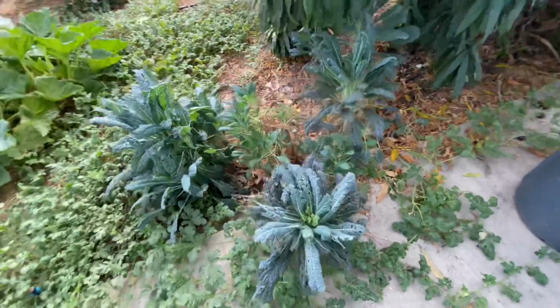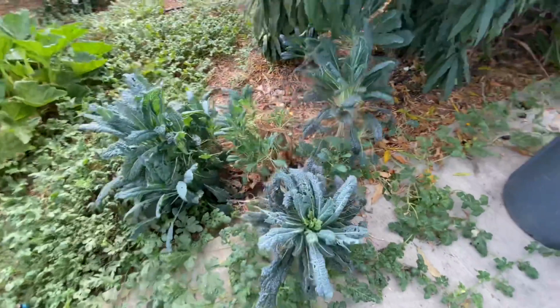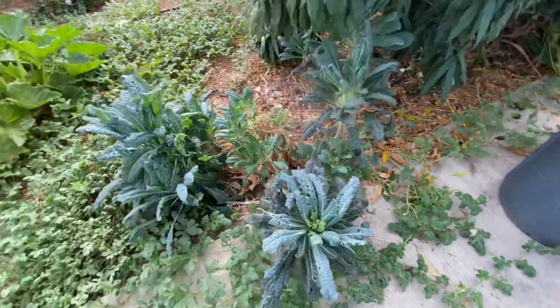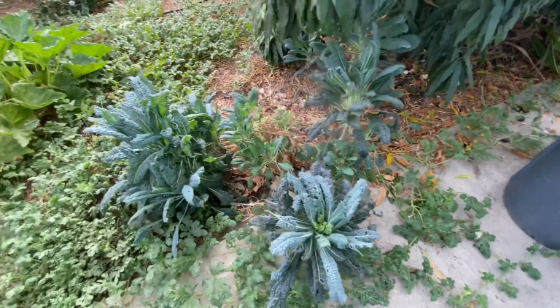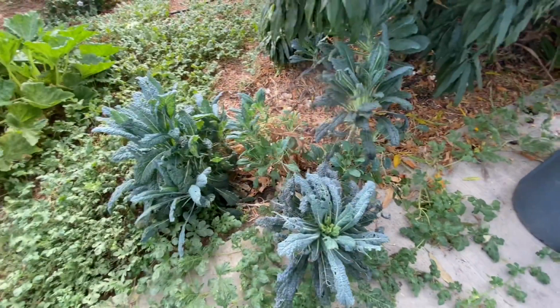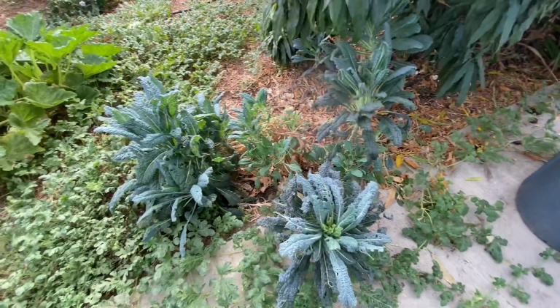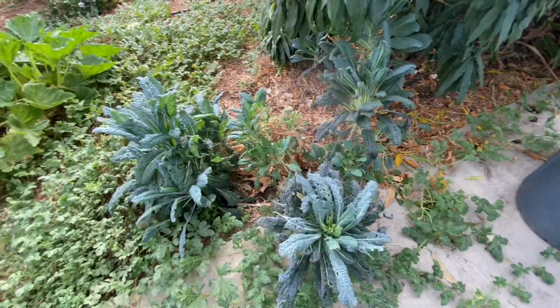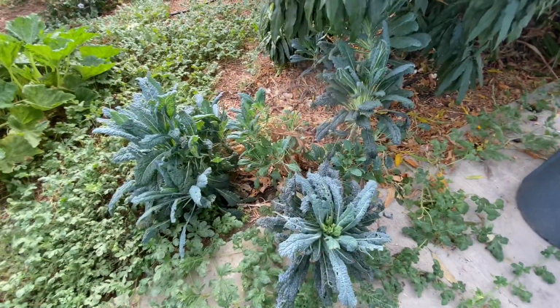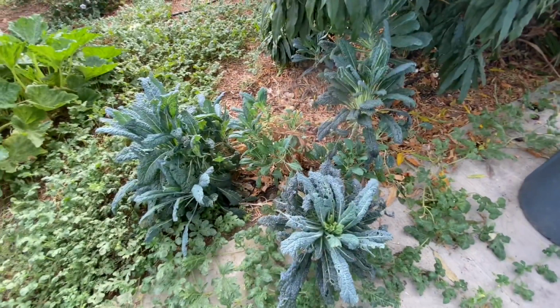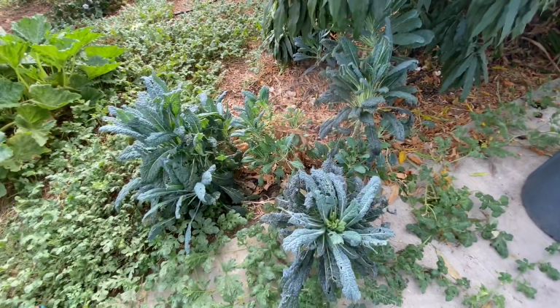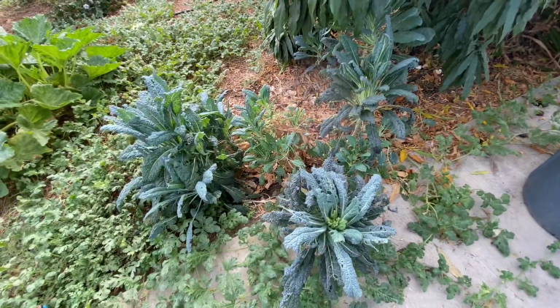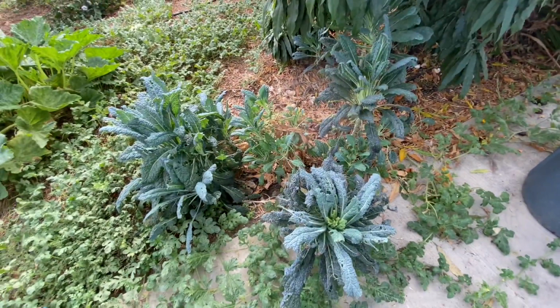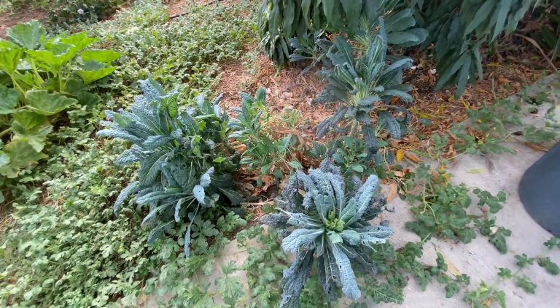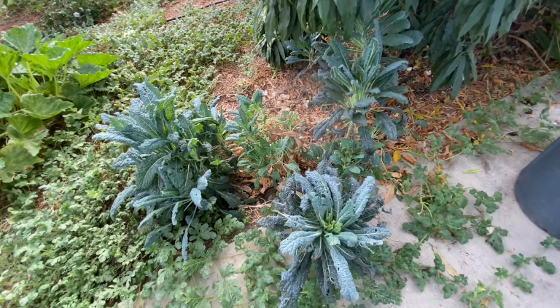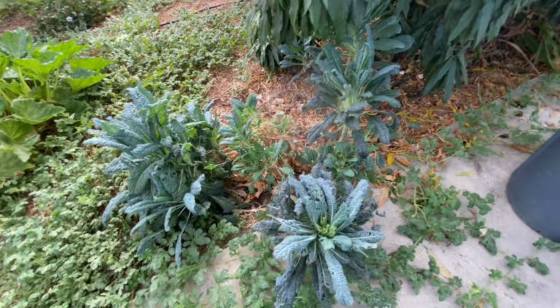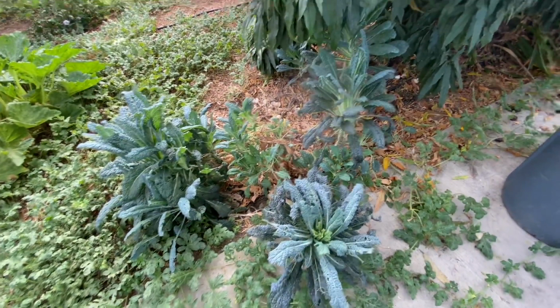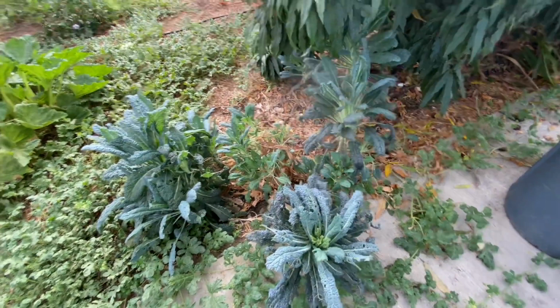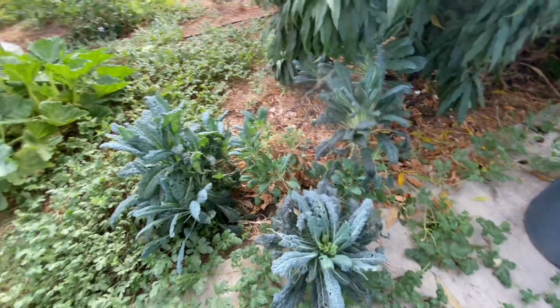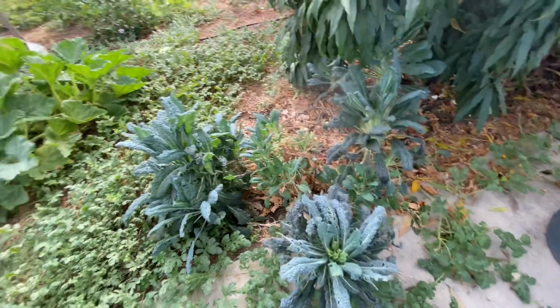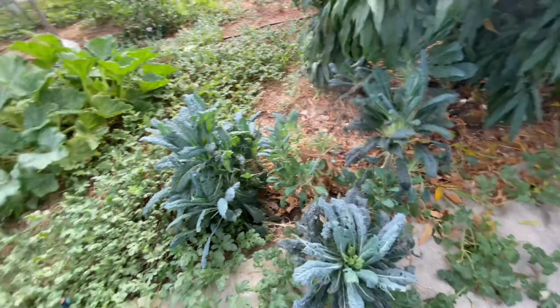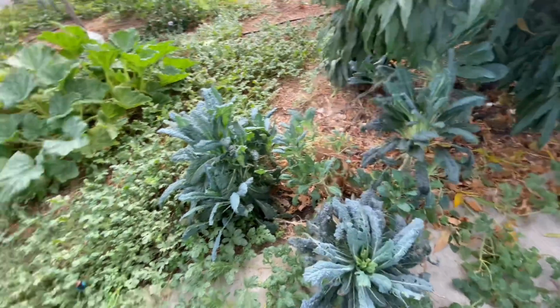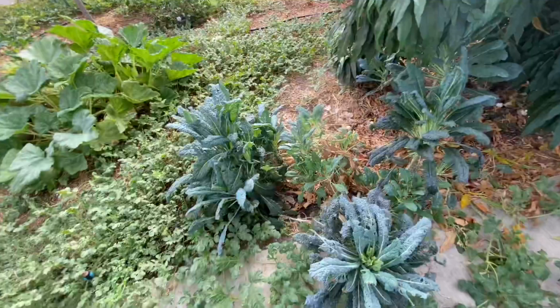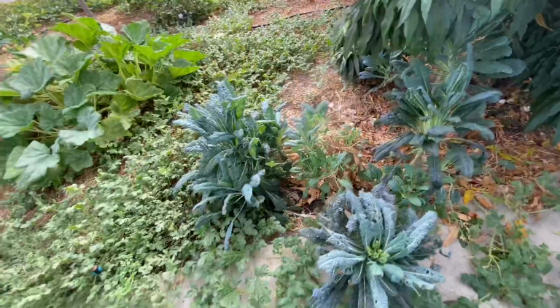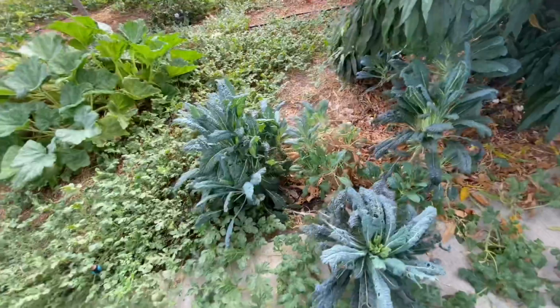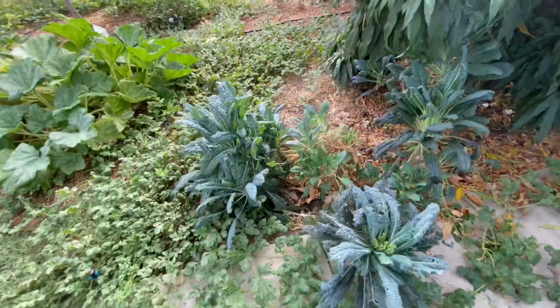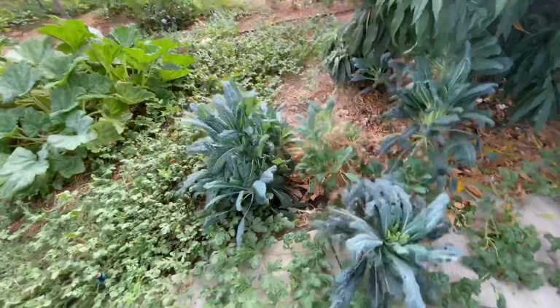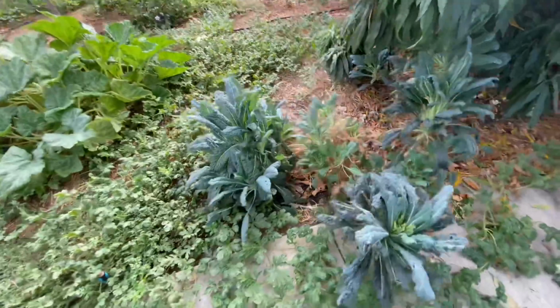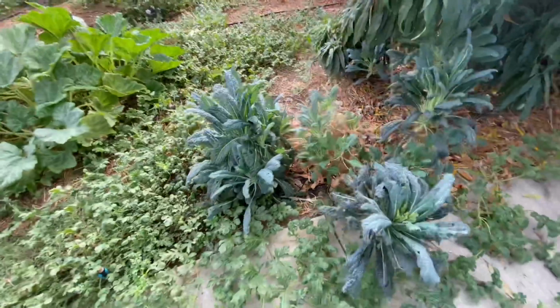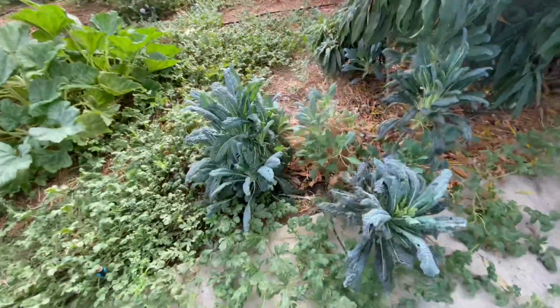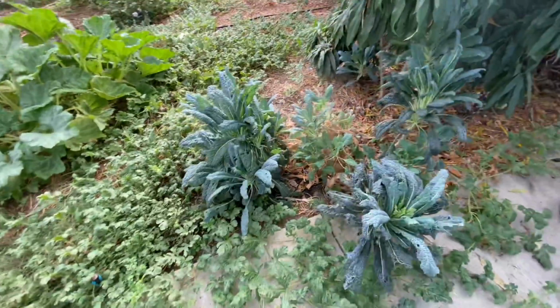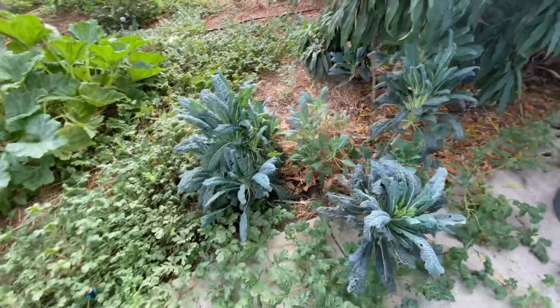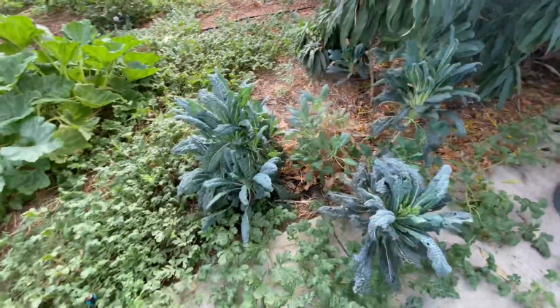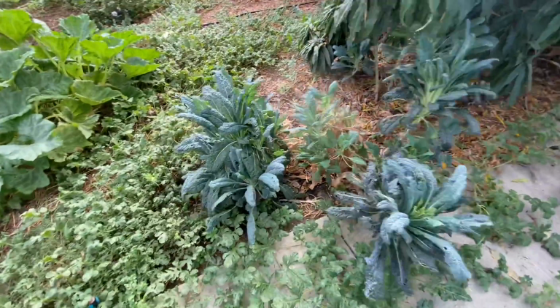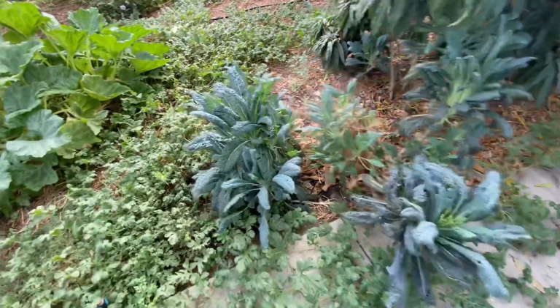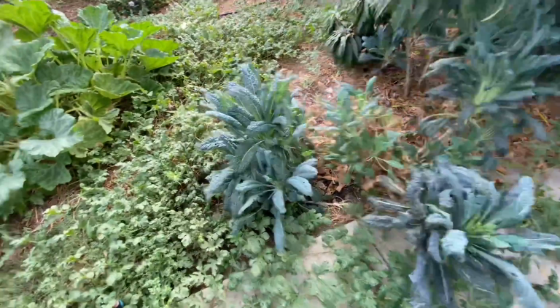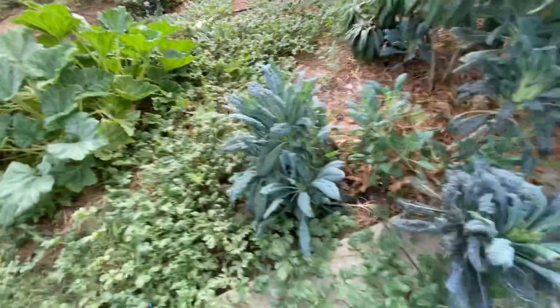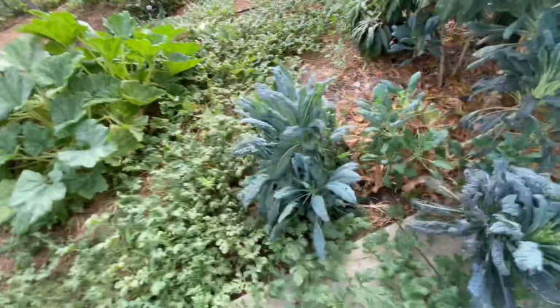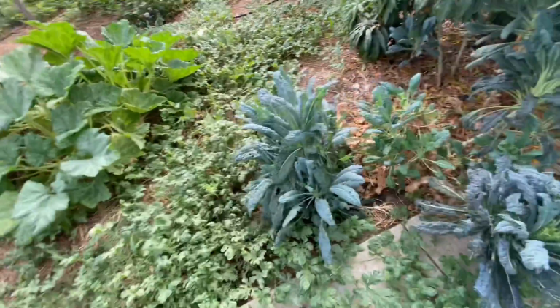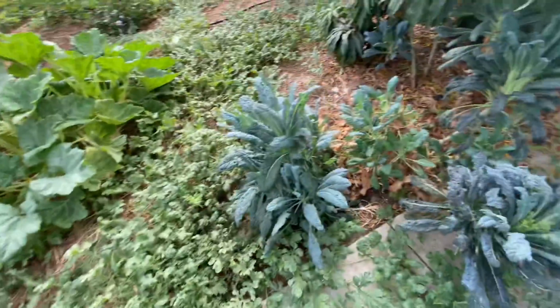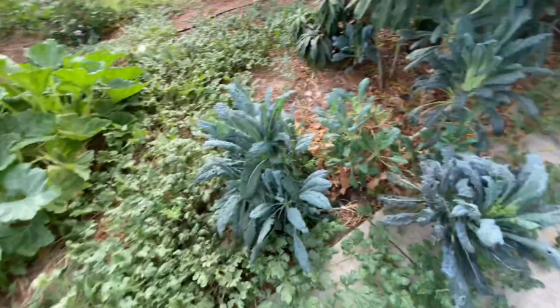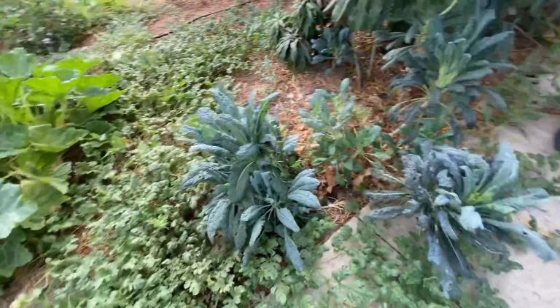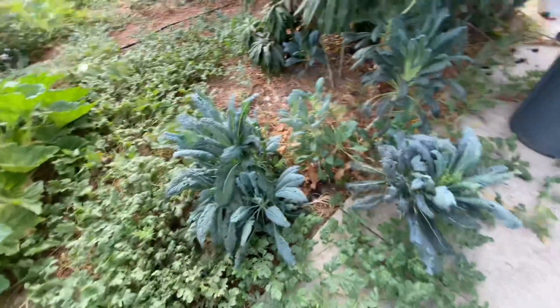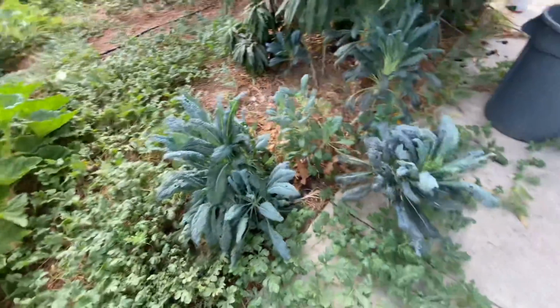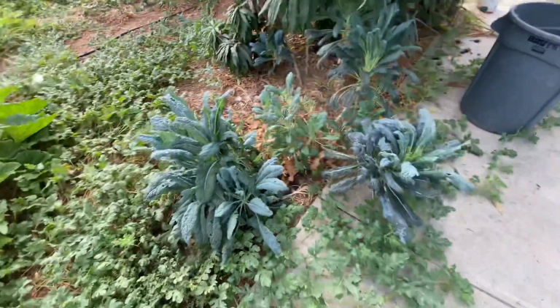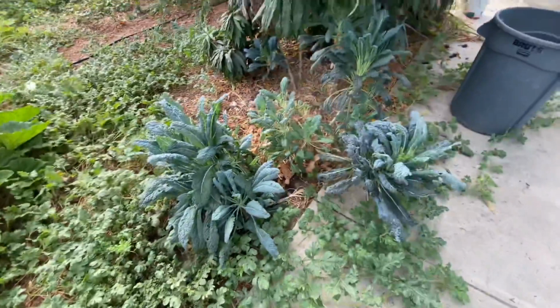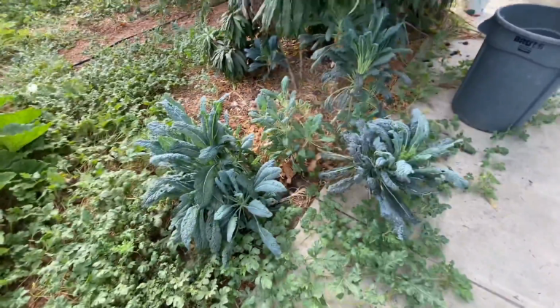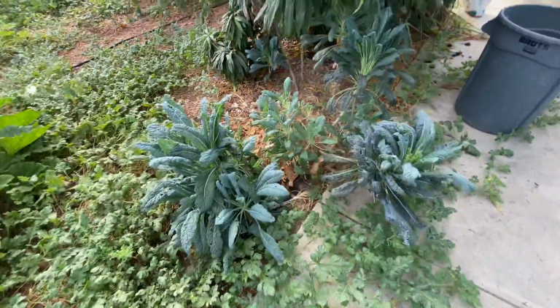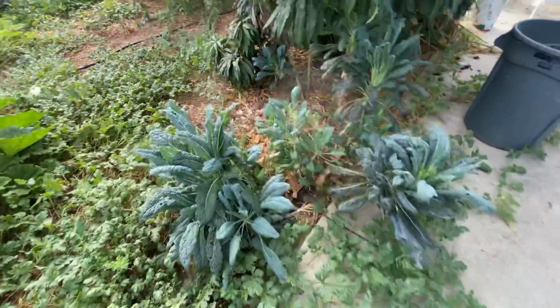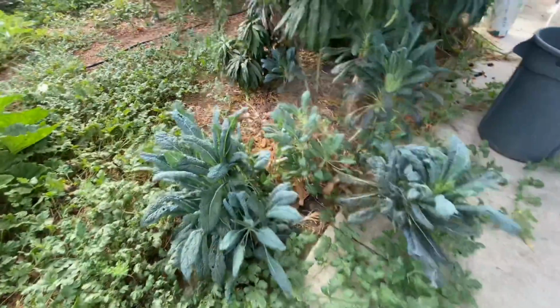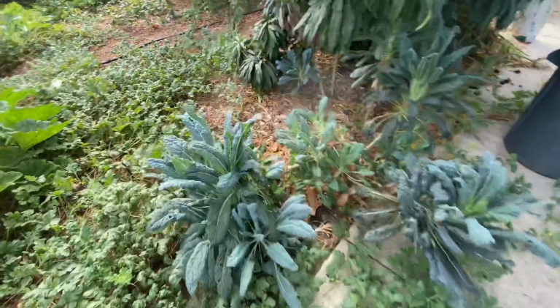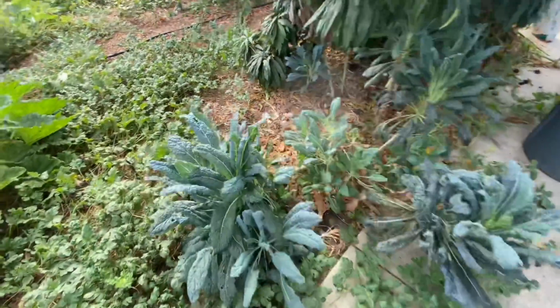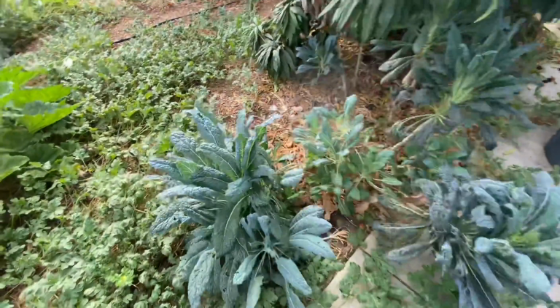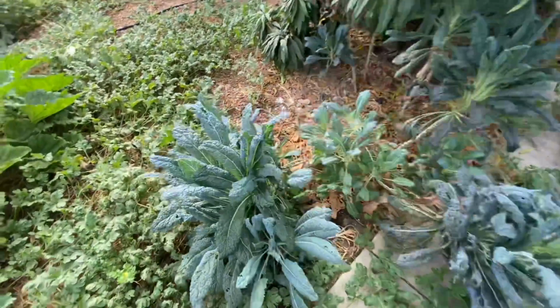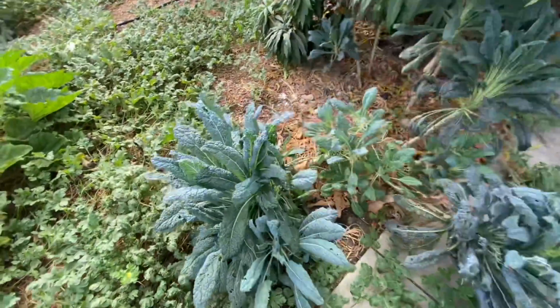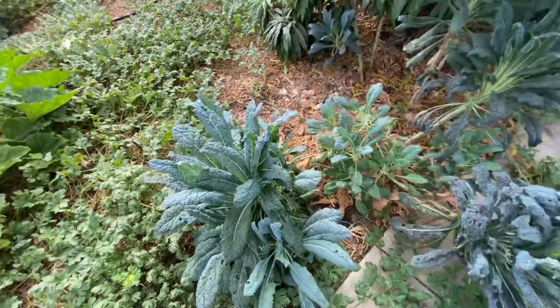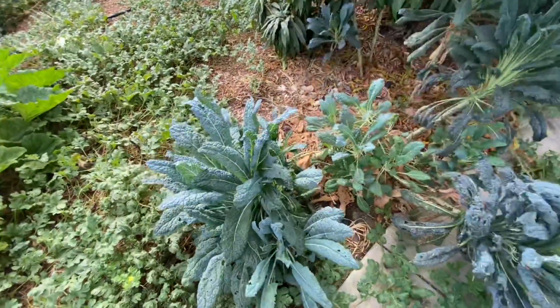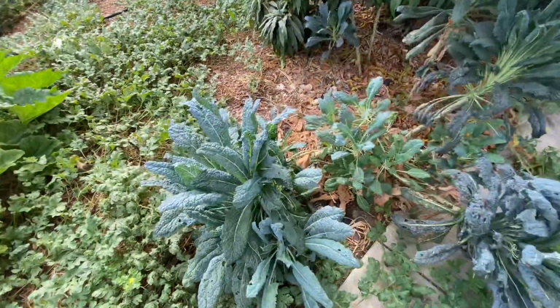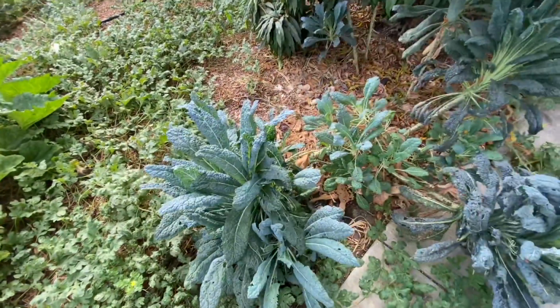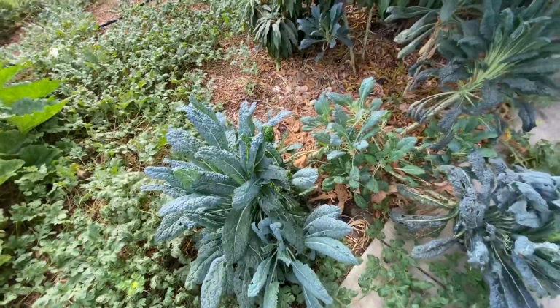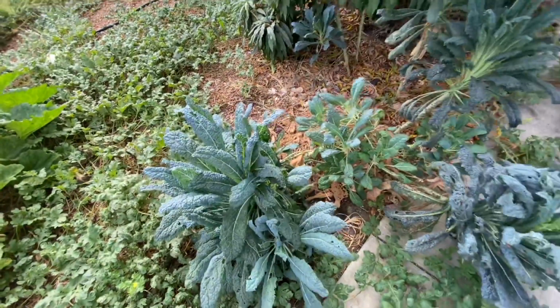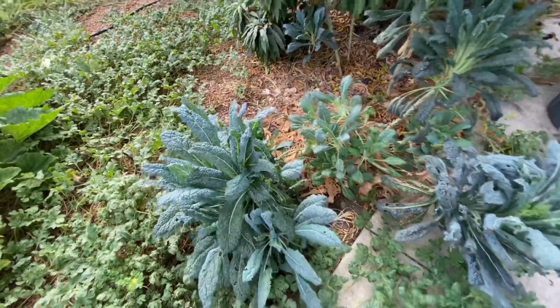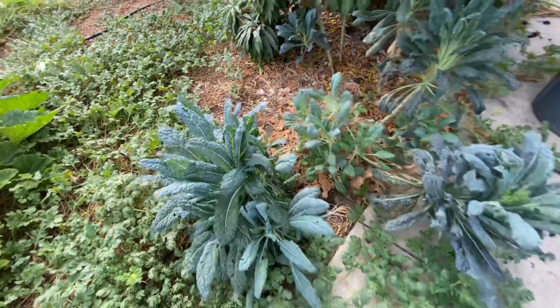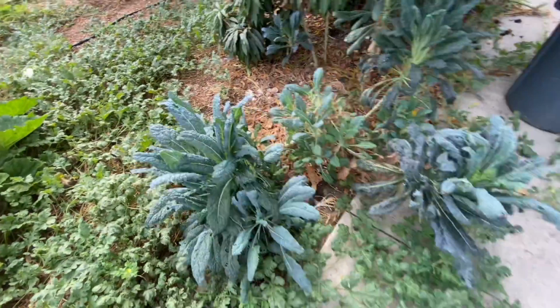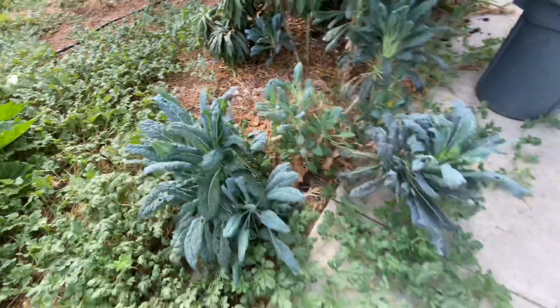Here's my kale, still going. Mostly it's become chicken food — I don't really eat much because the worms got at it, but it's looking better now so maybe we'll start eating some.